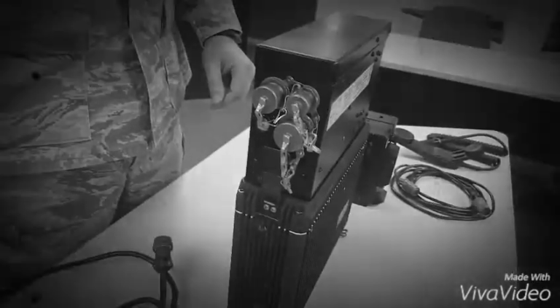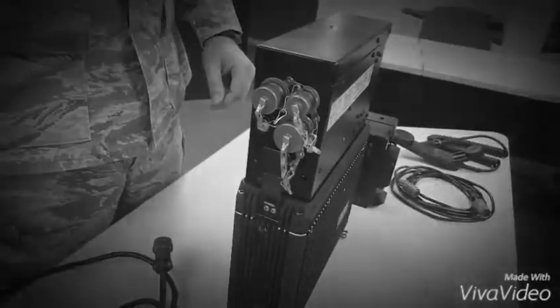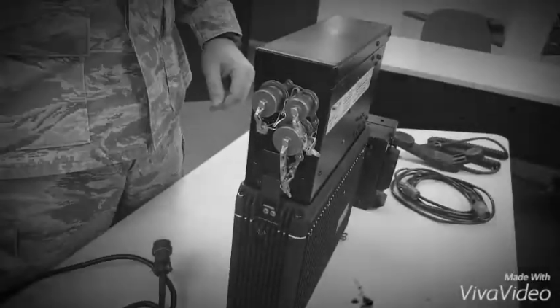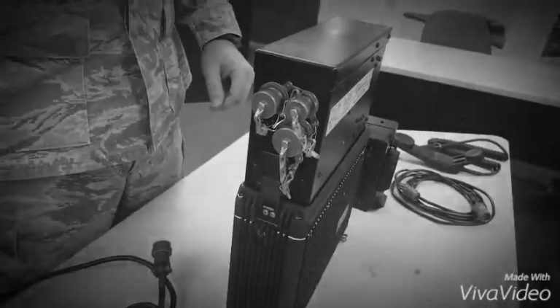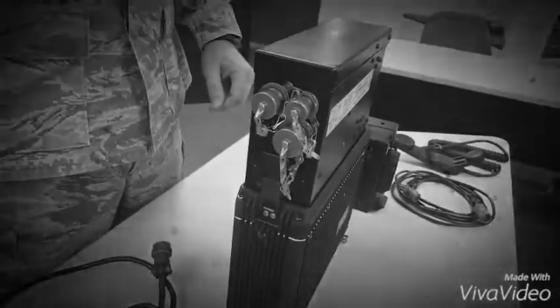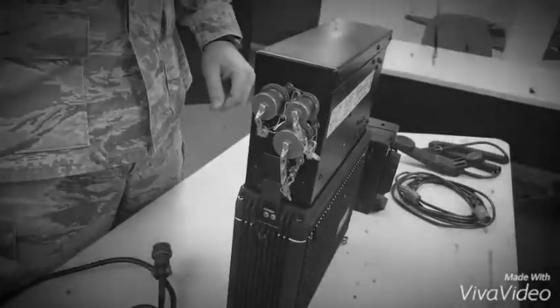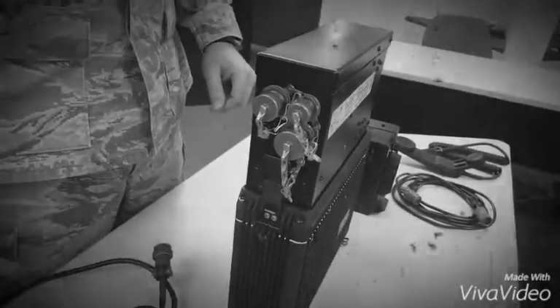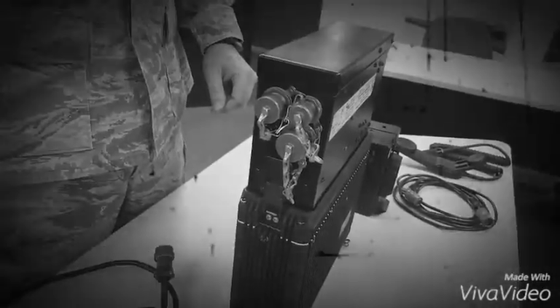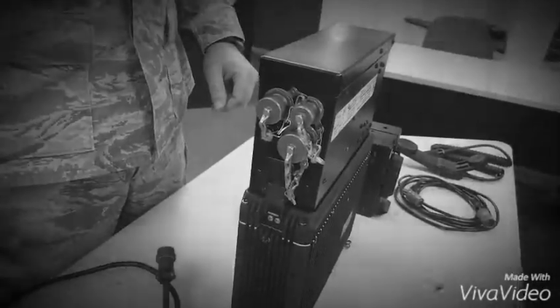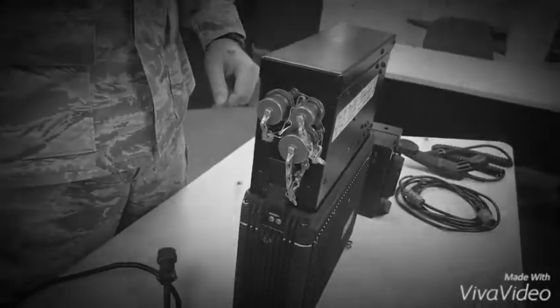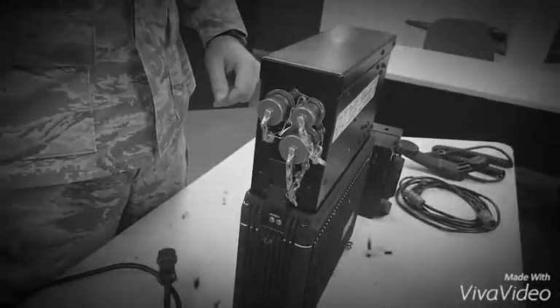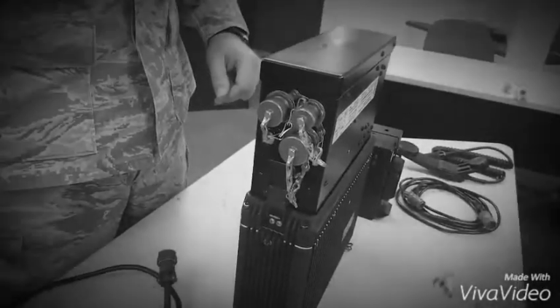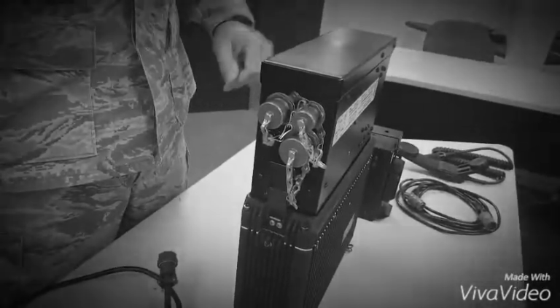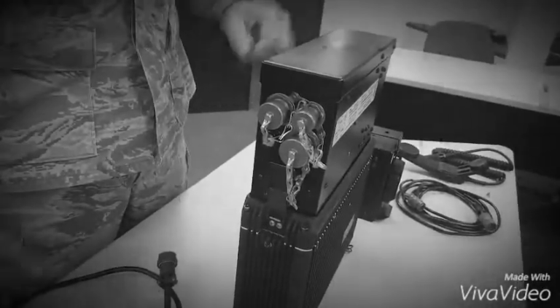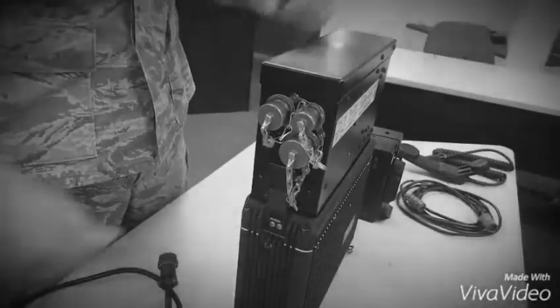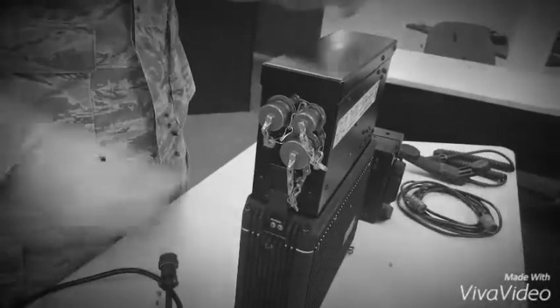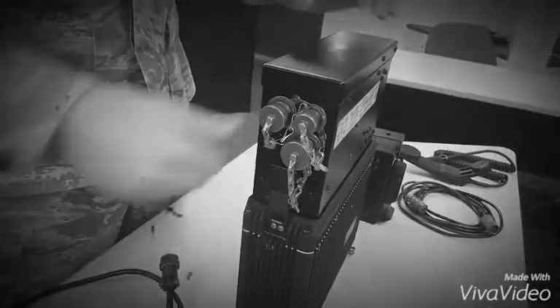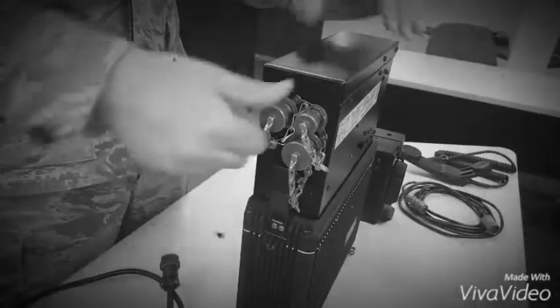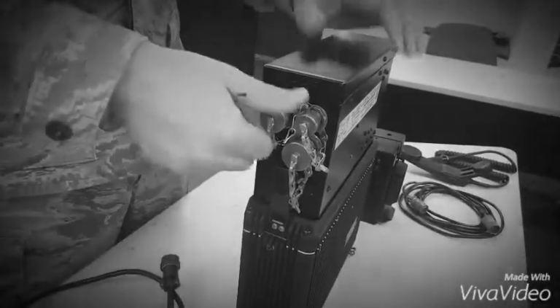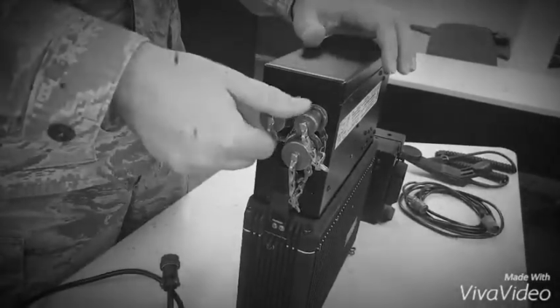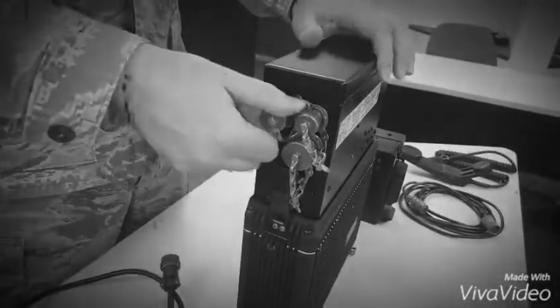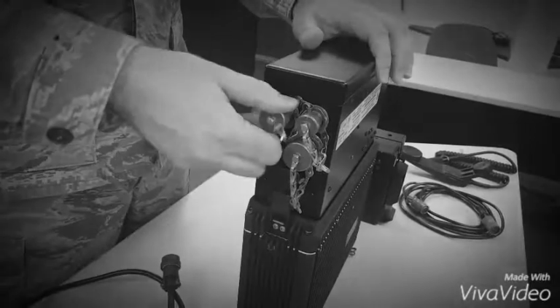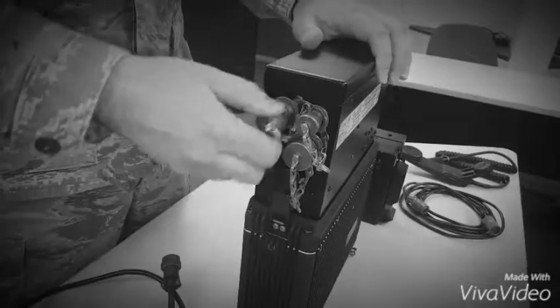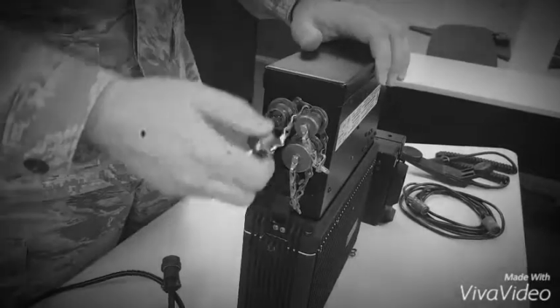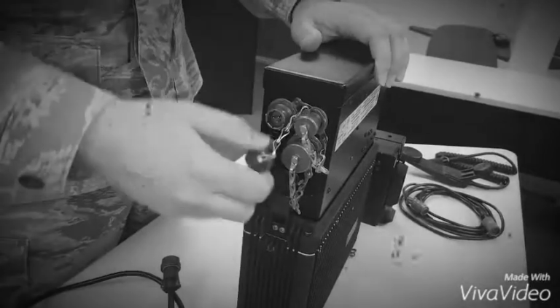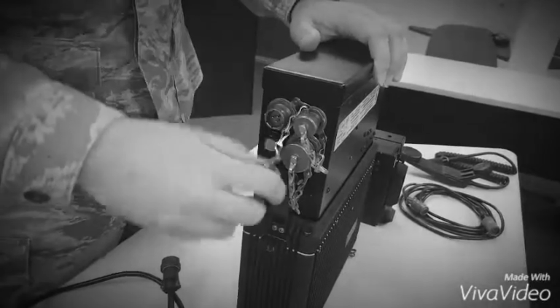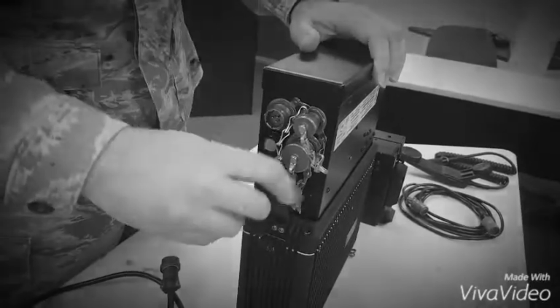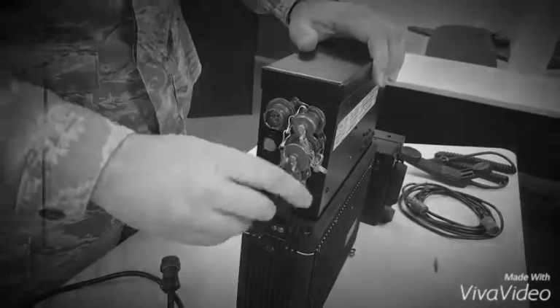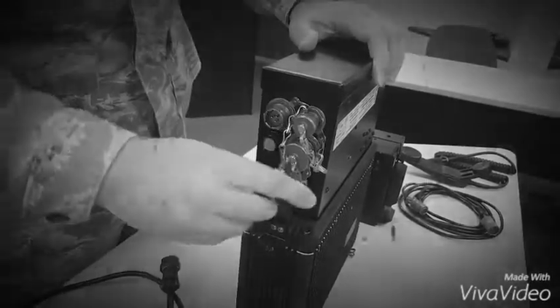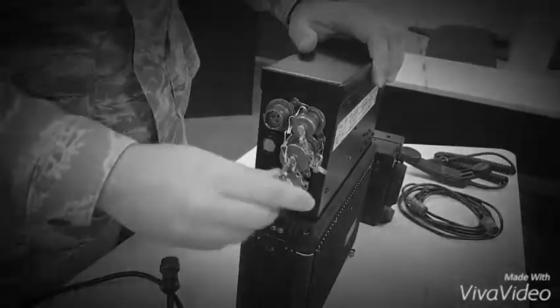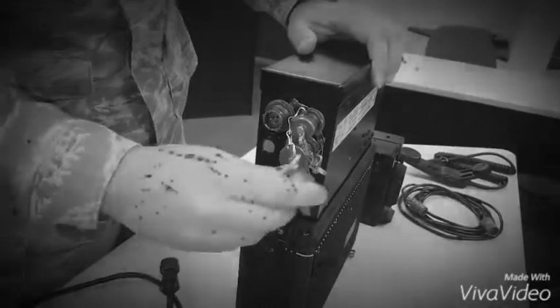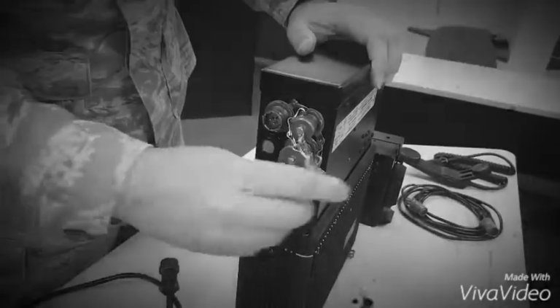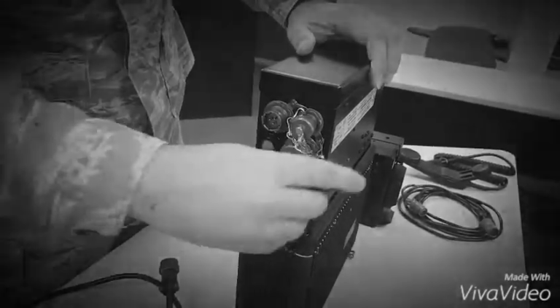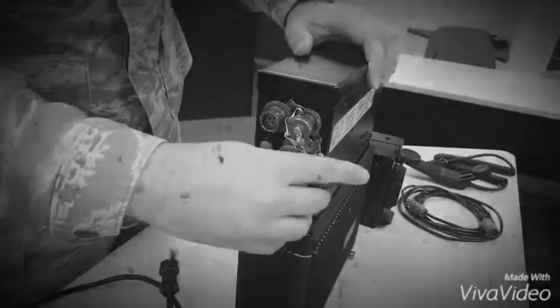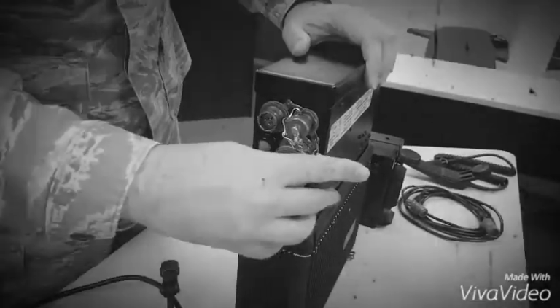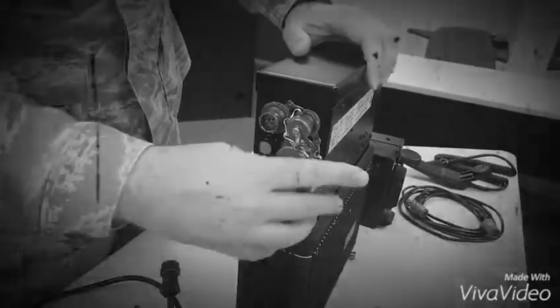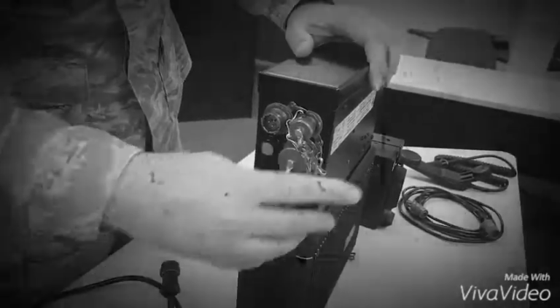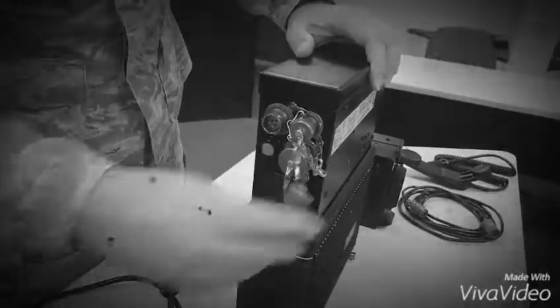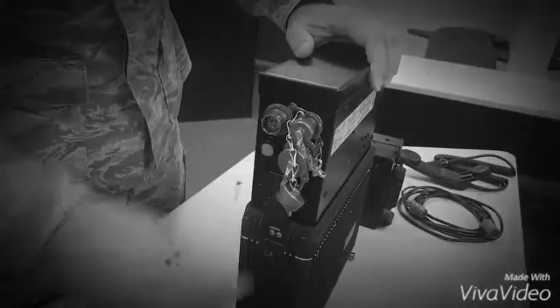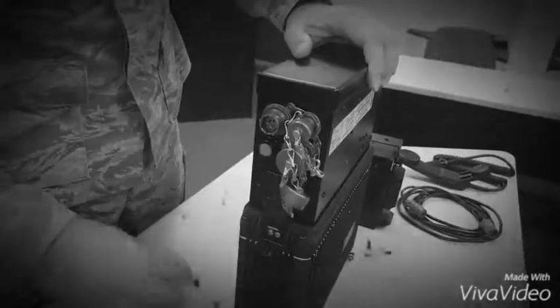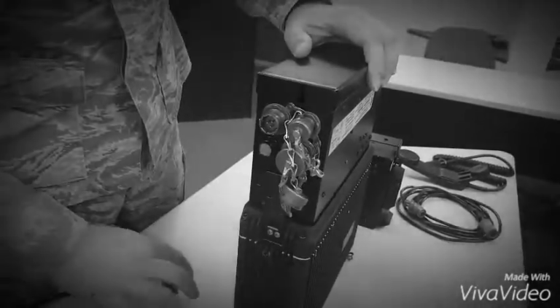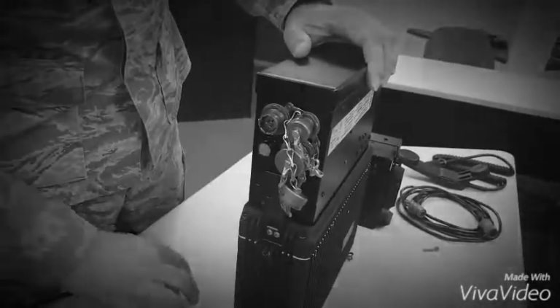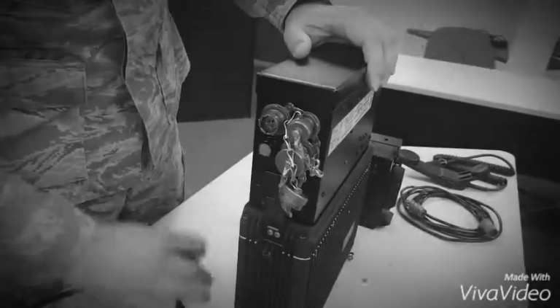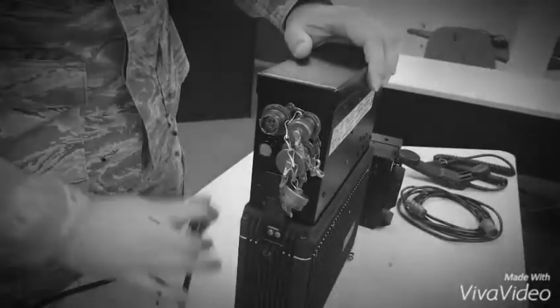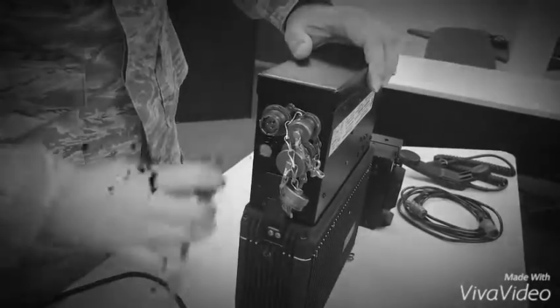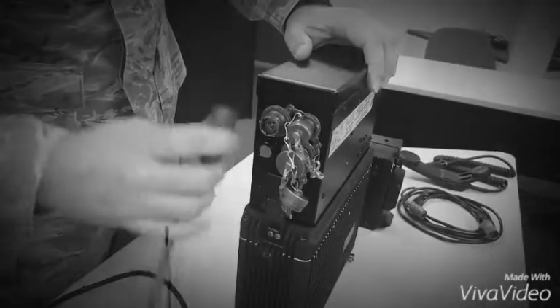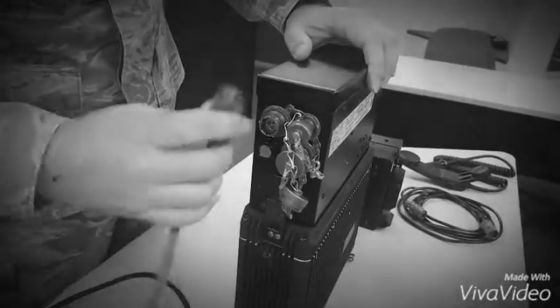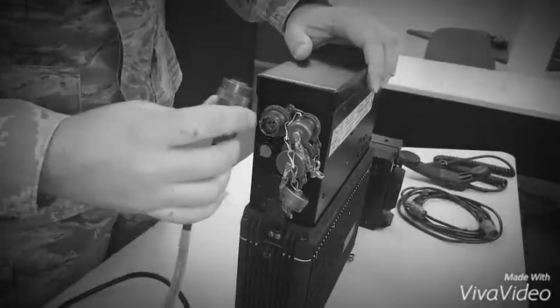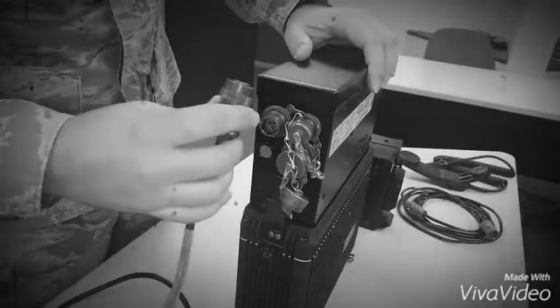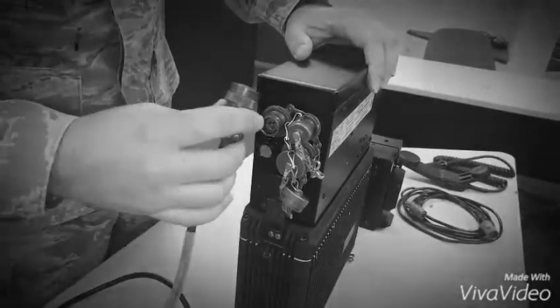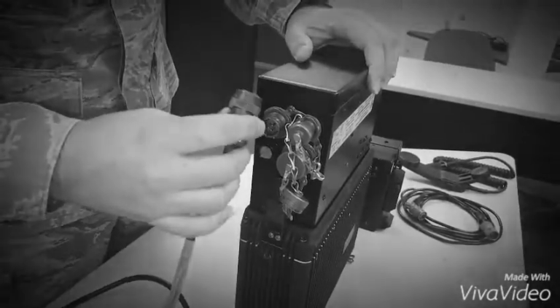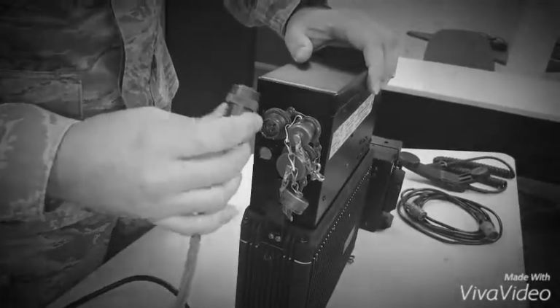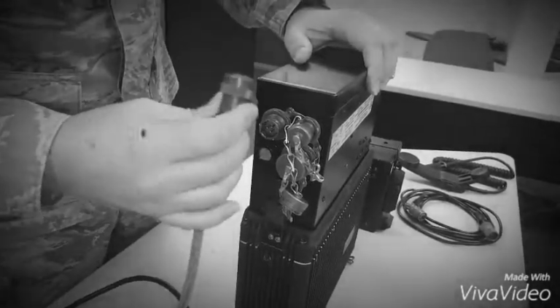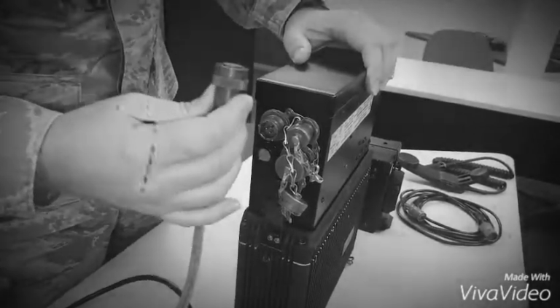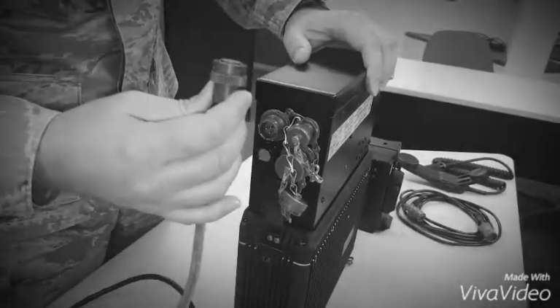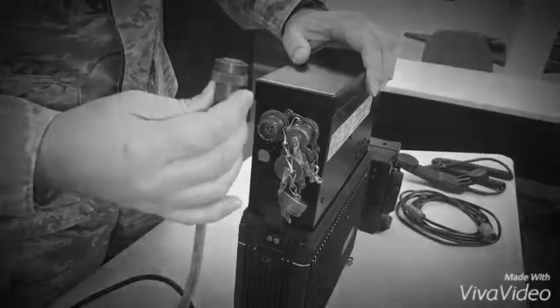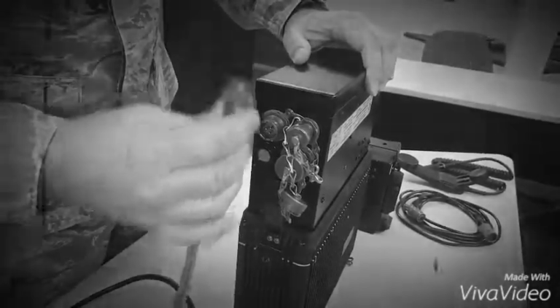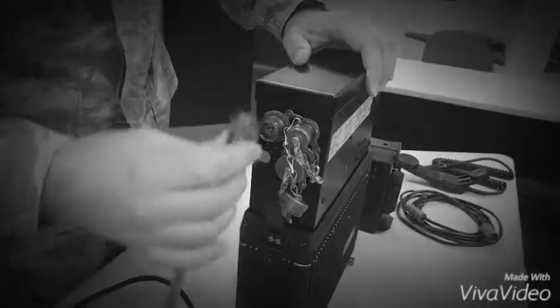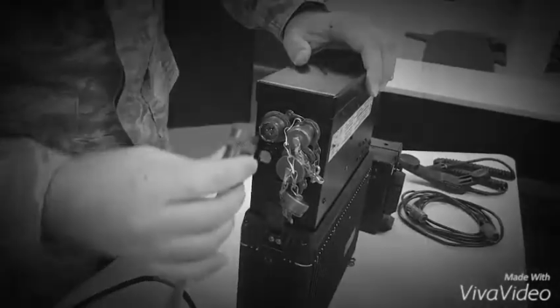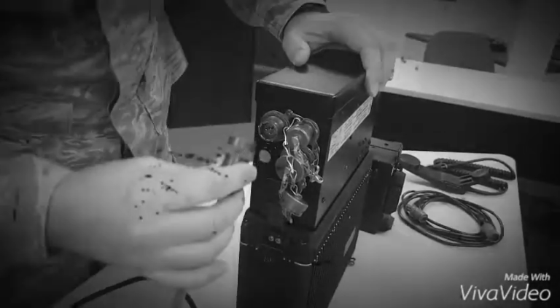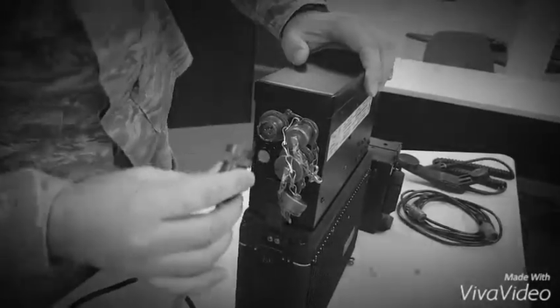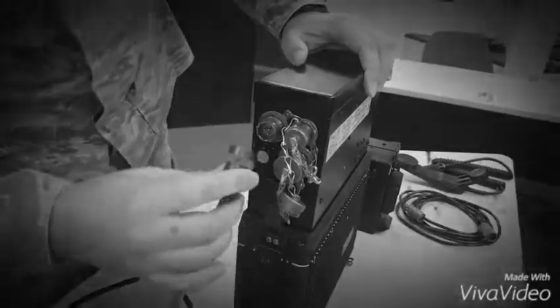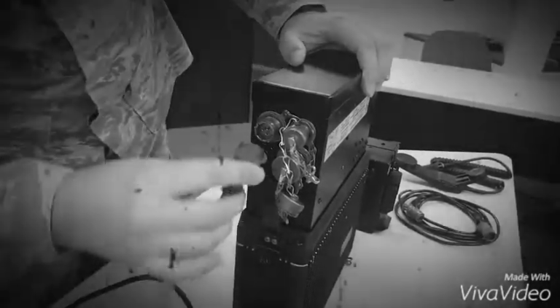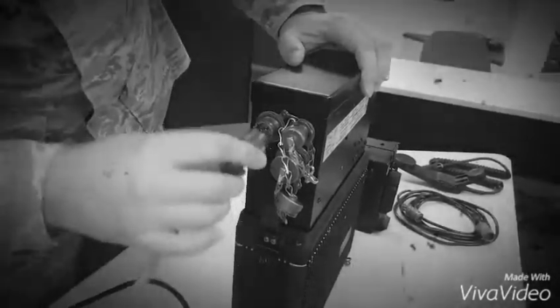Step 3: Connect AC power cable to the external AC input connector on the transceiver power unit.